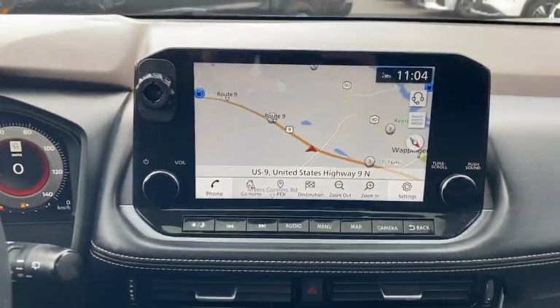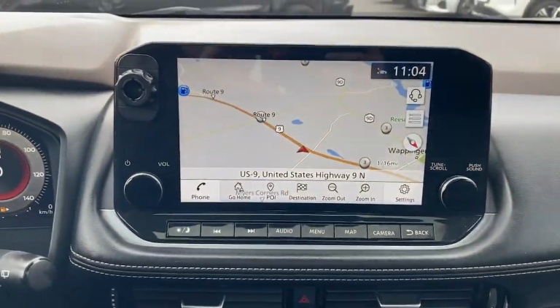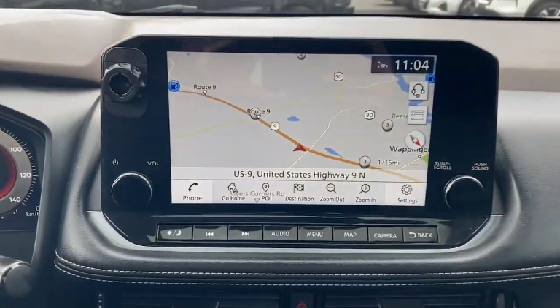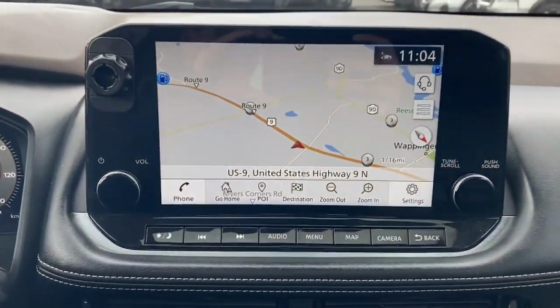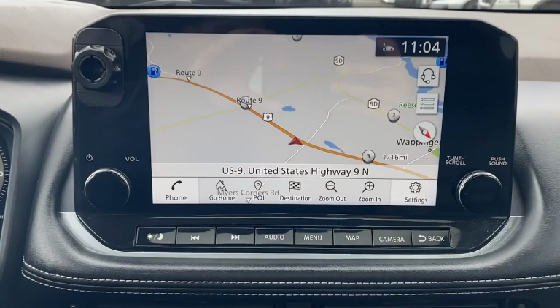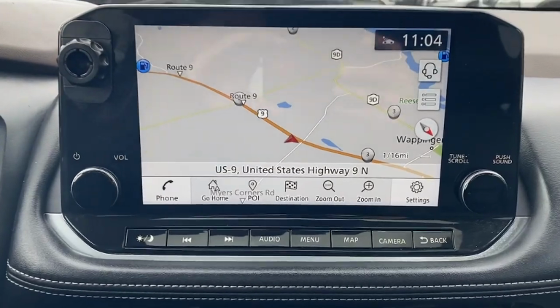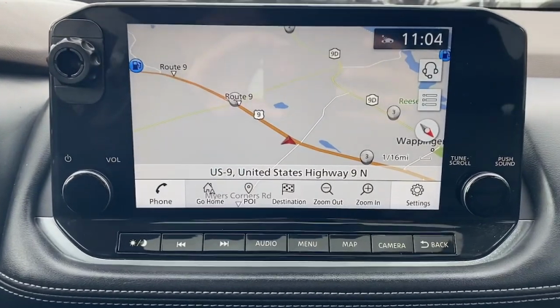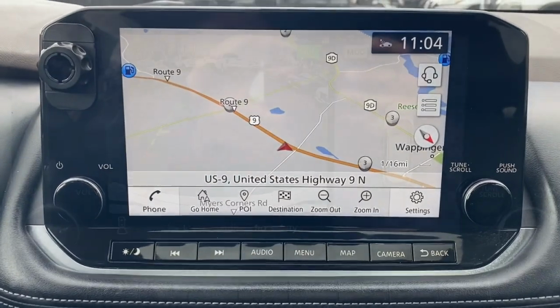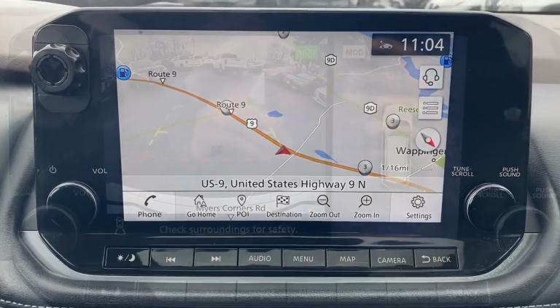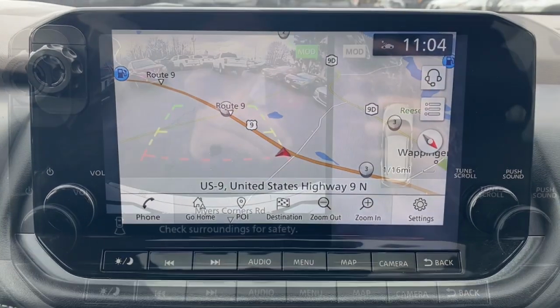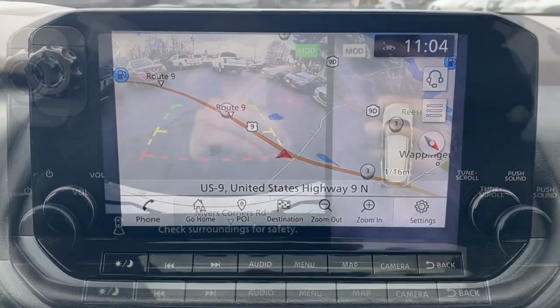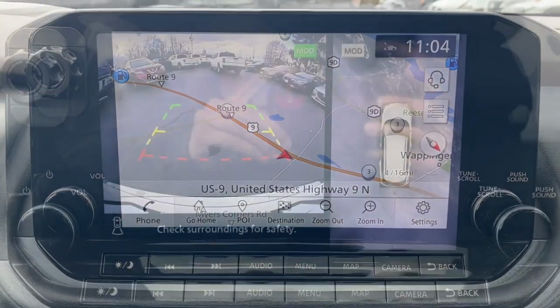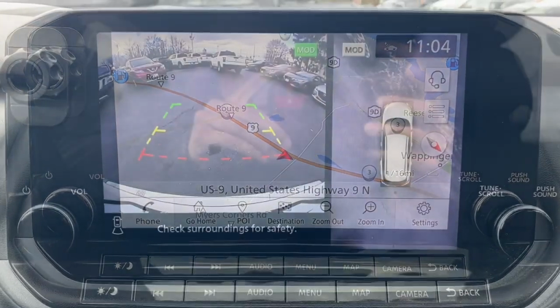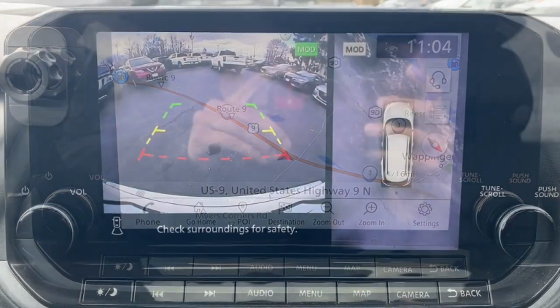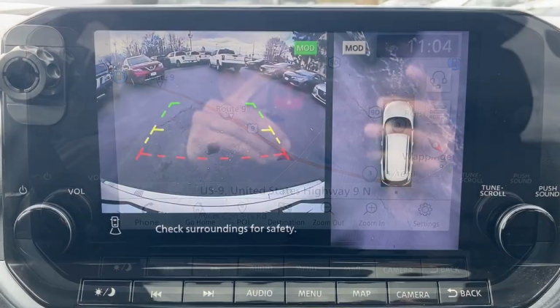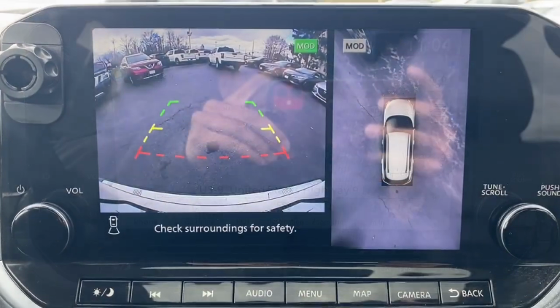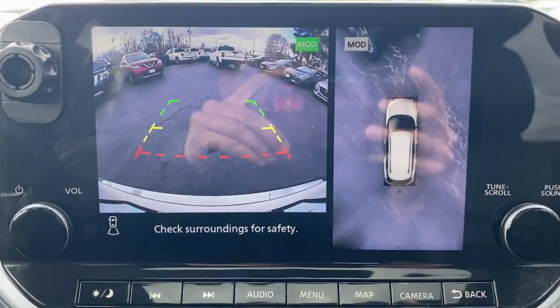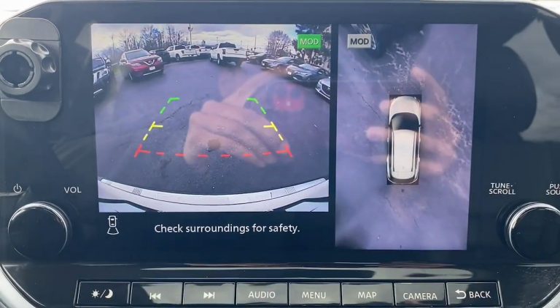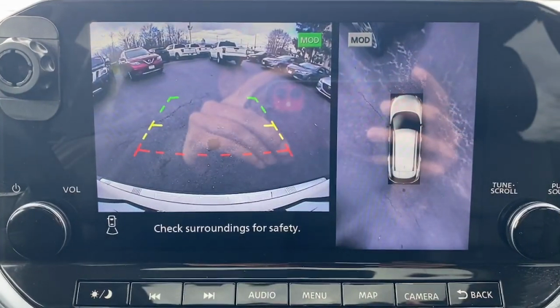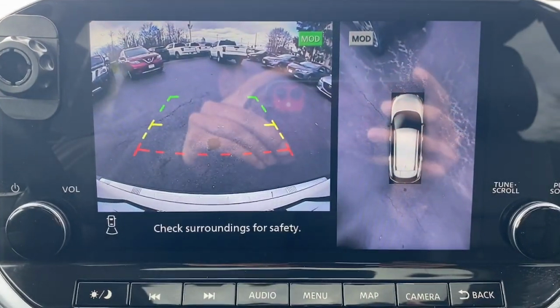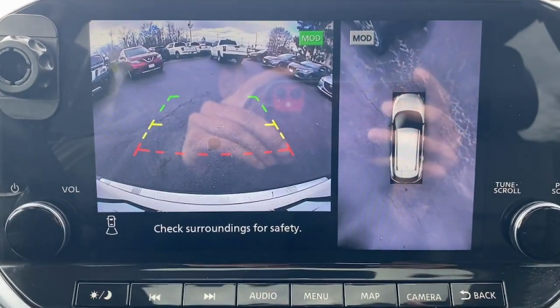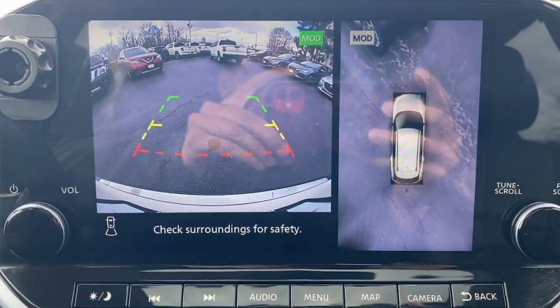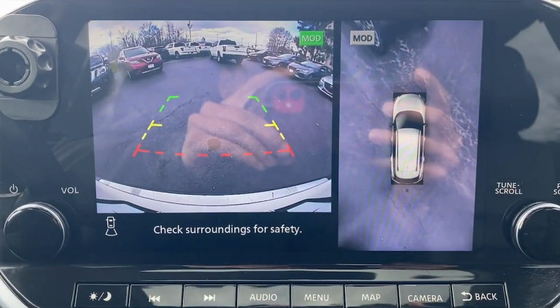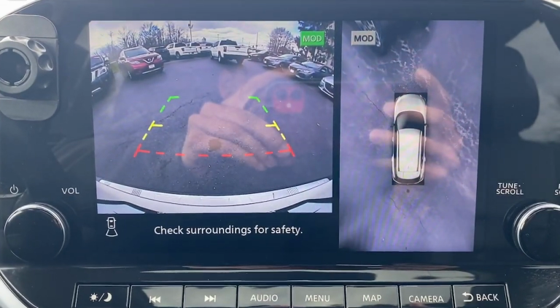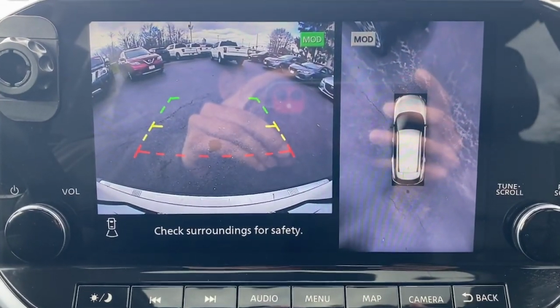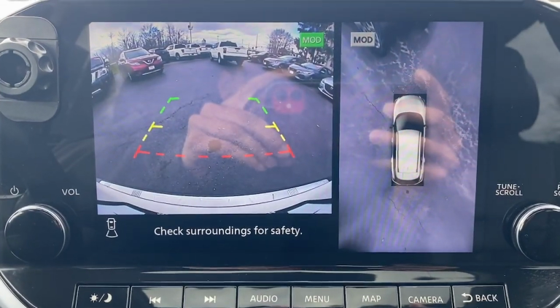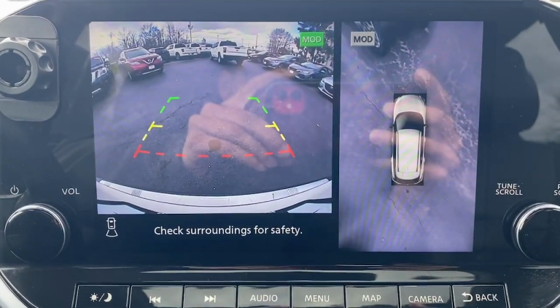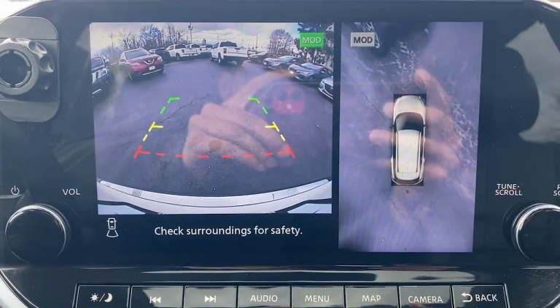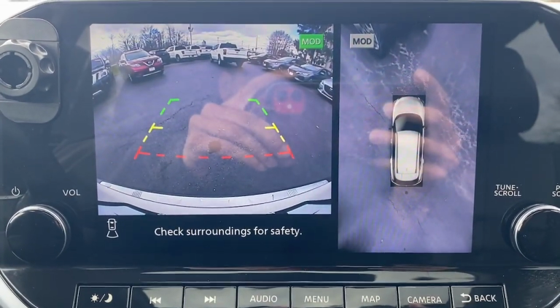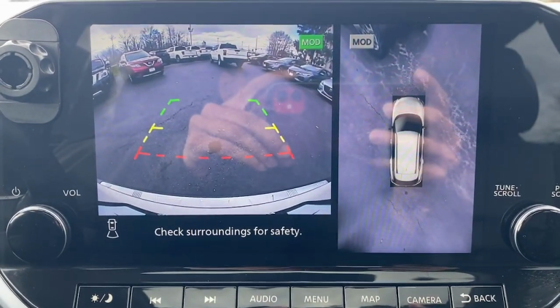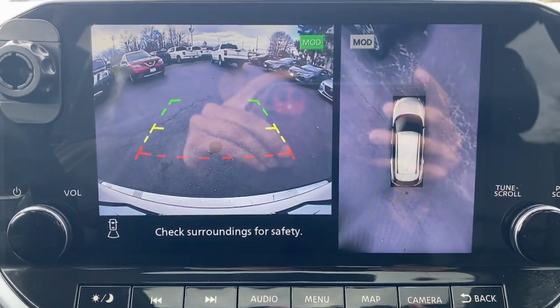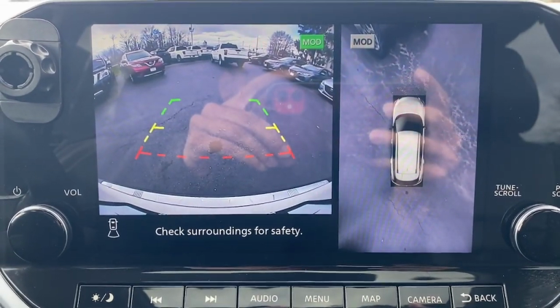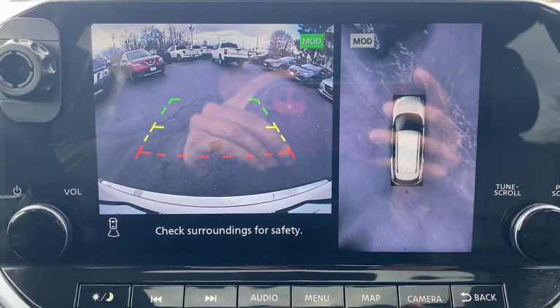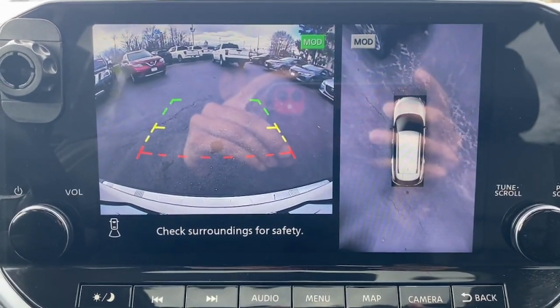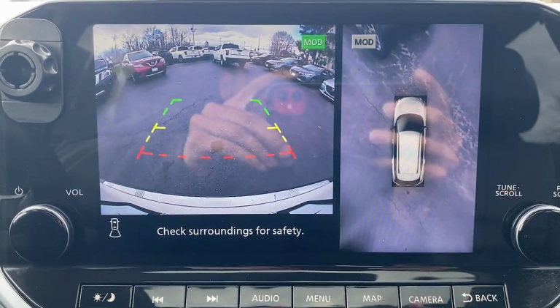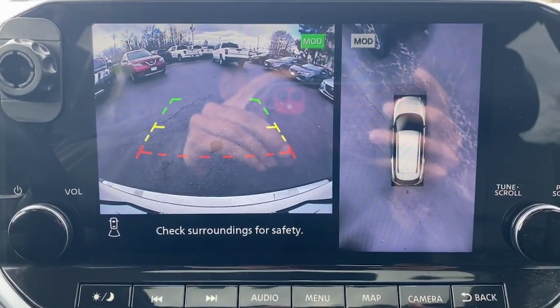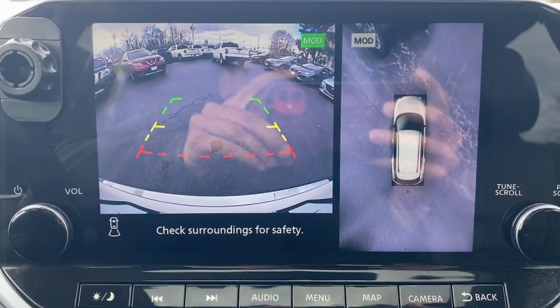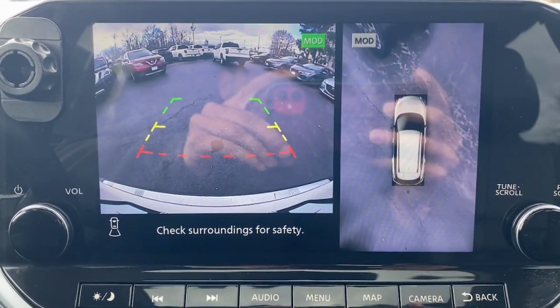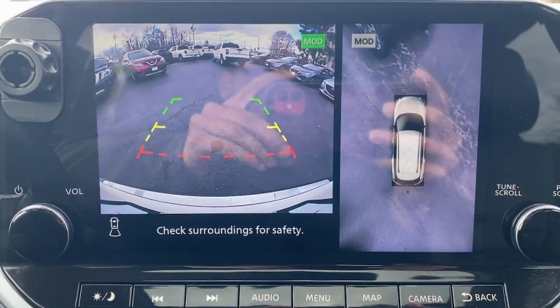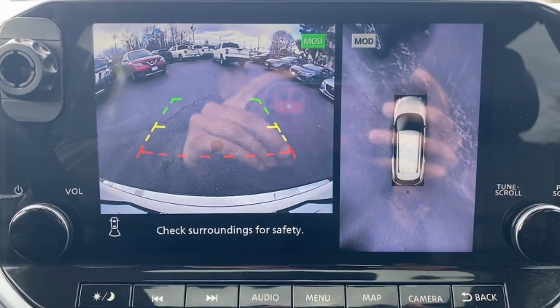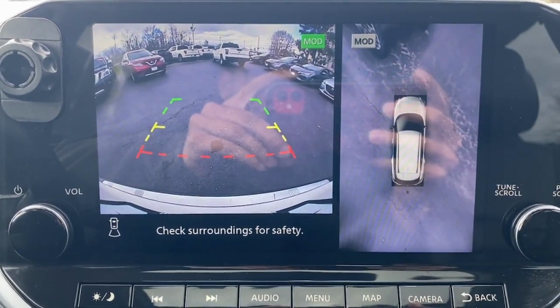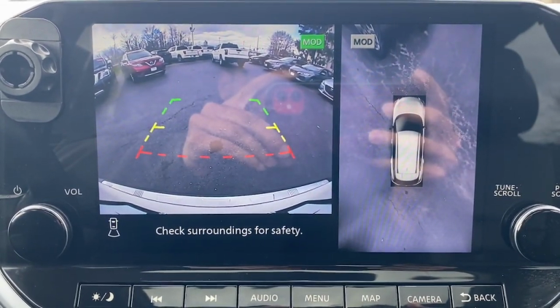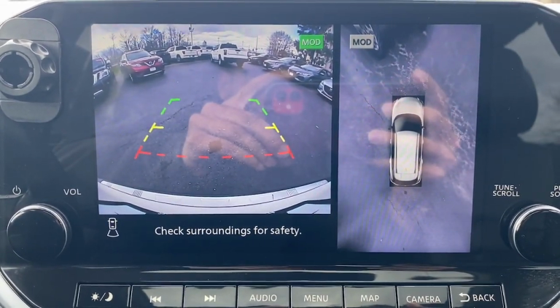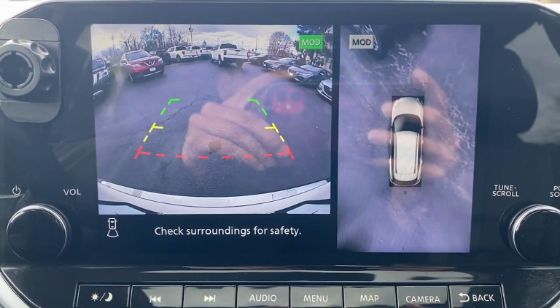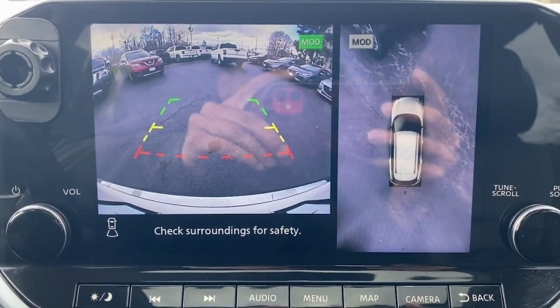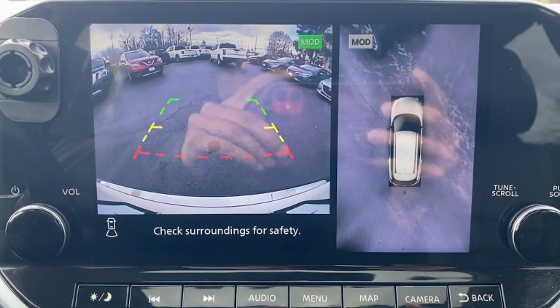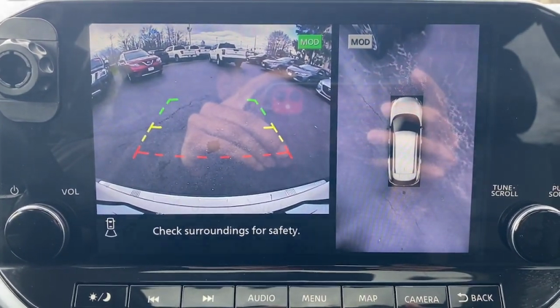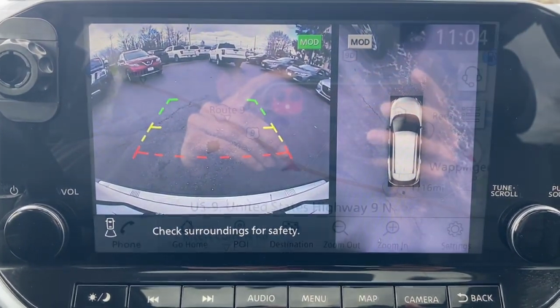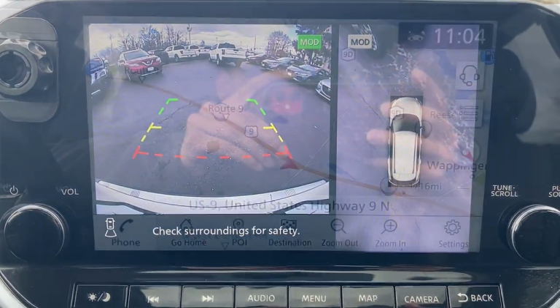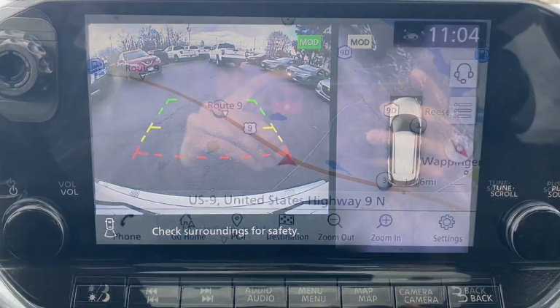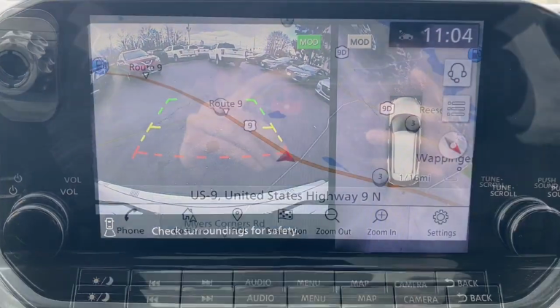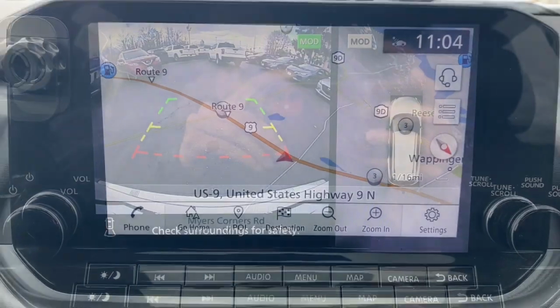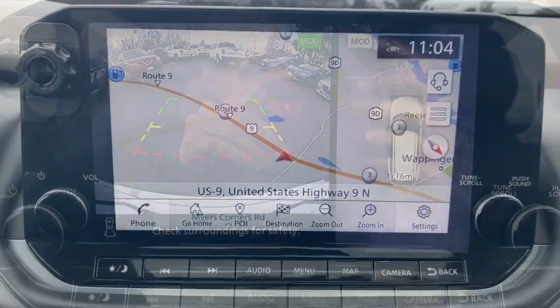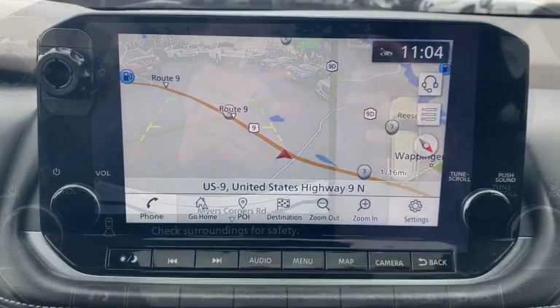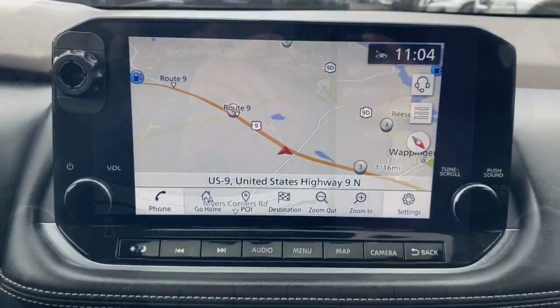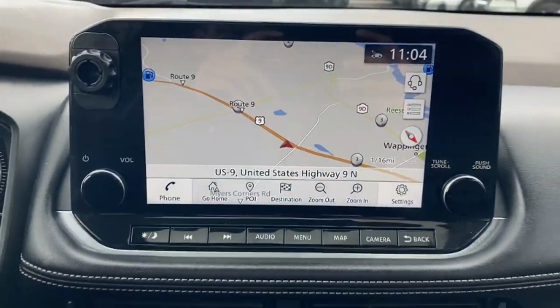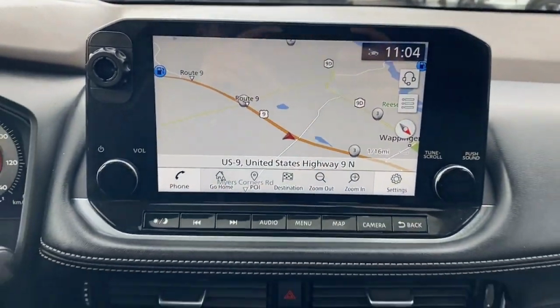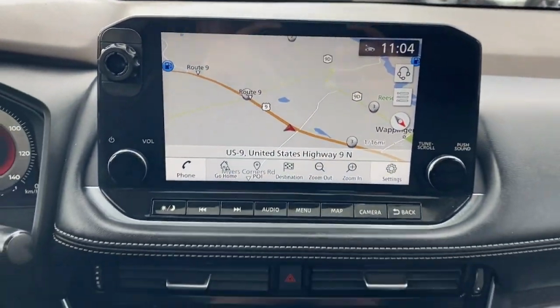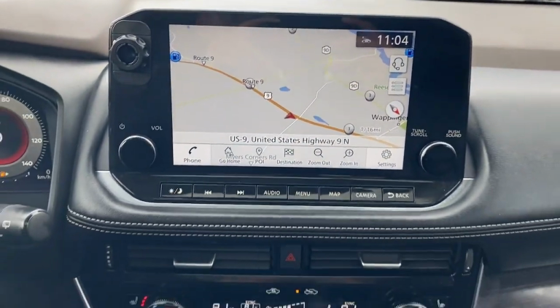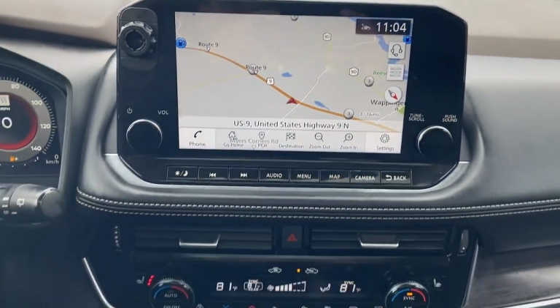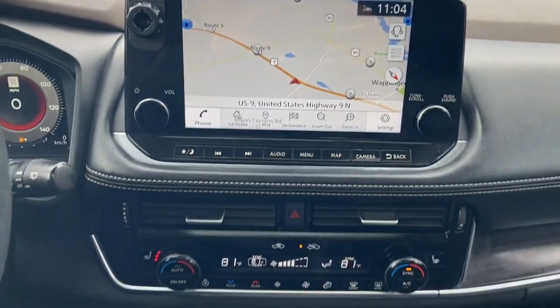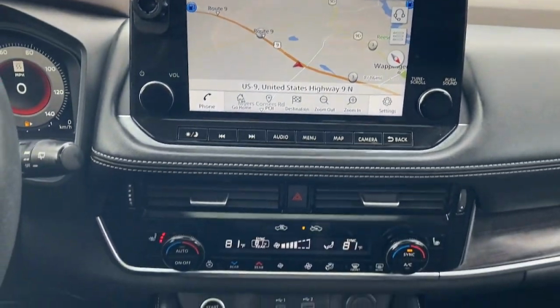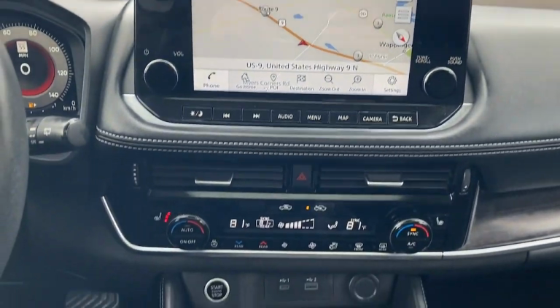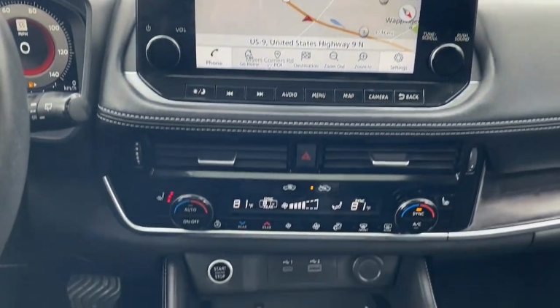Moonroof, keyless entry, navigation system, premium sound system, power passenger seat, heated mirrors.